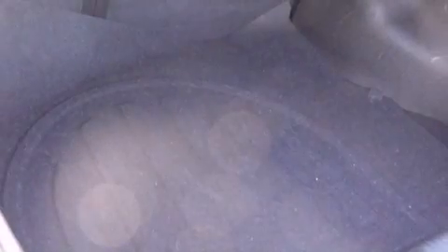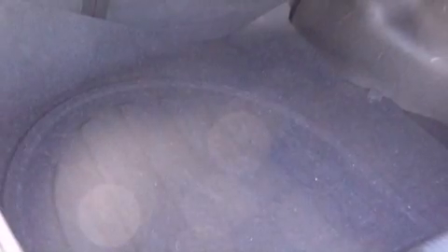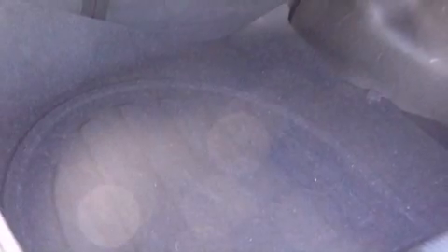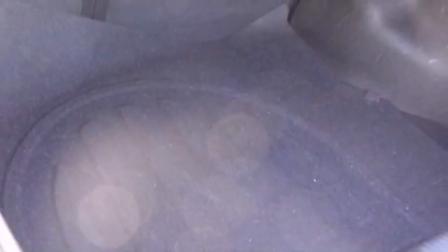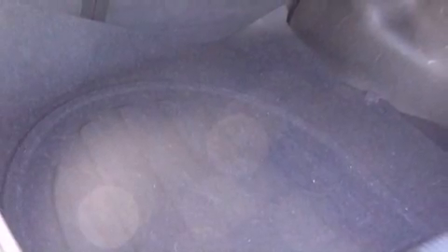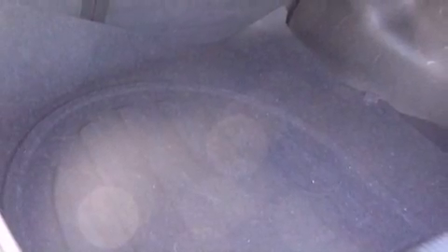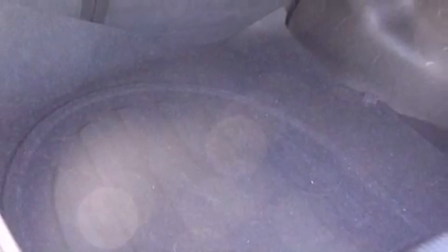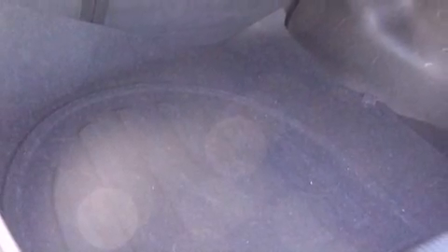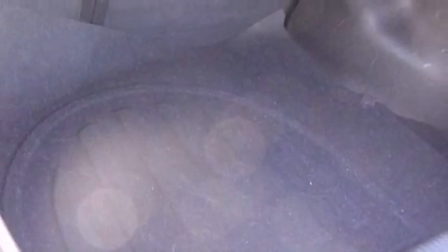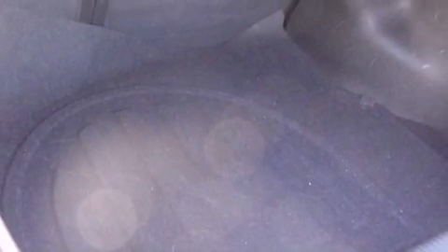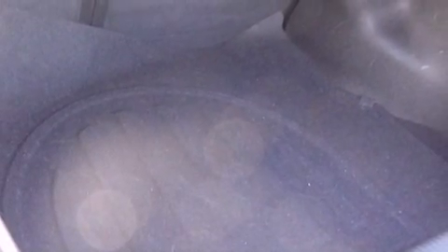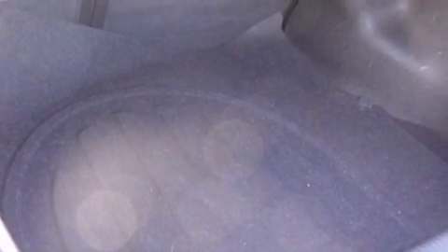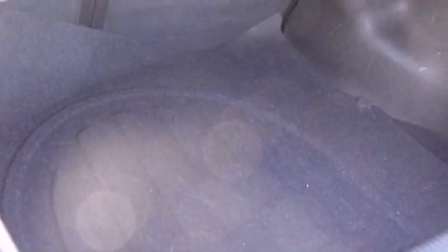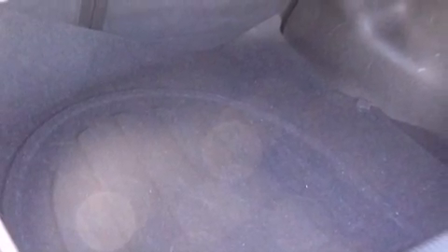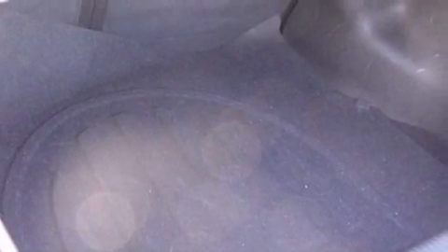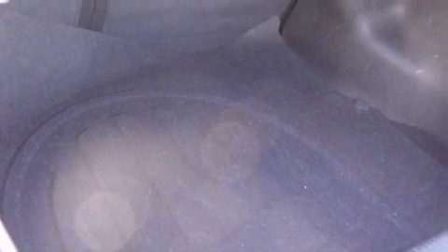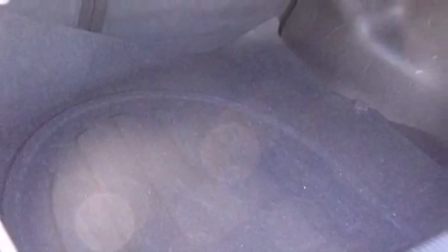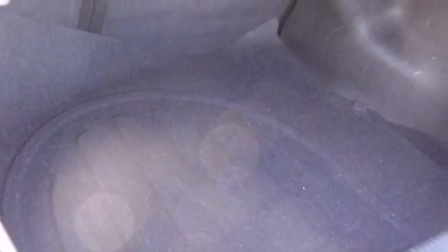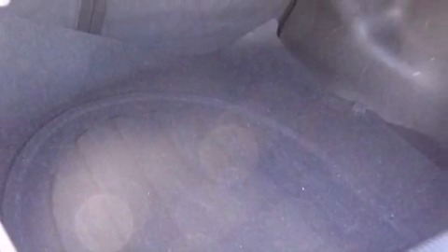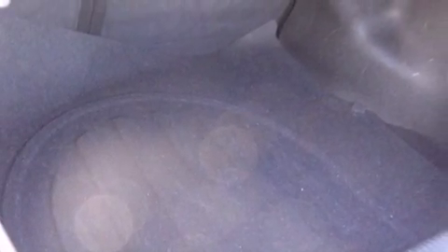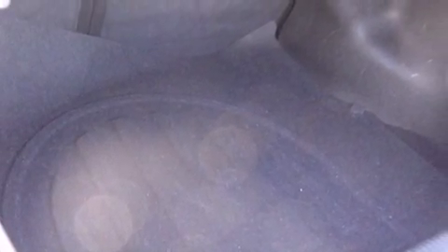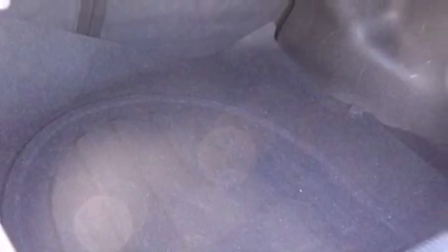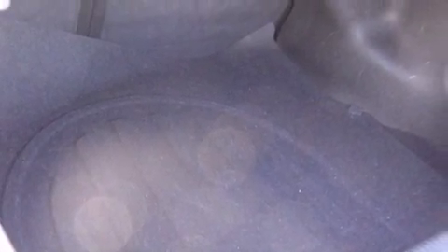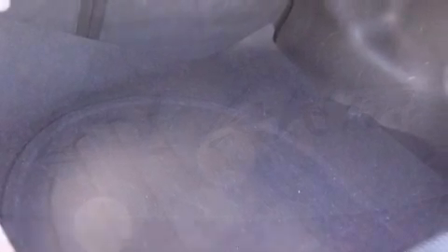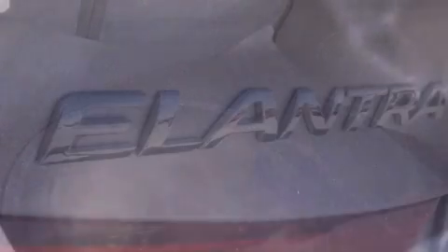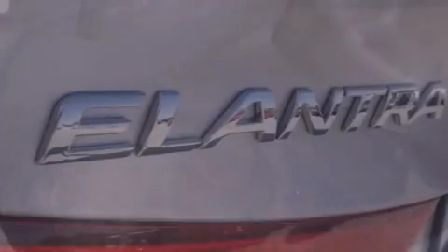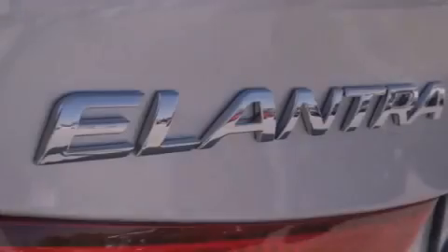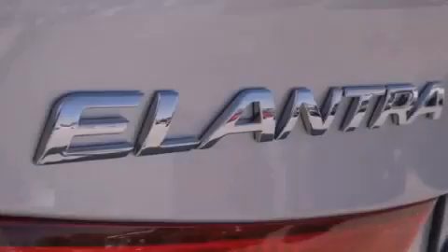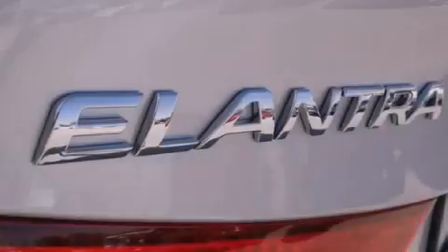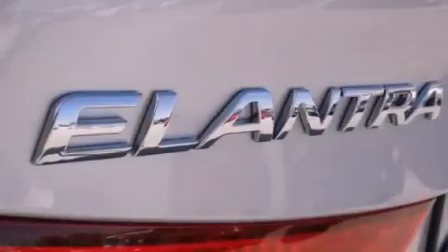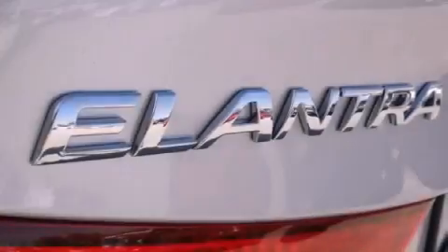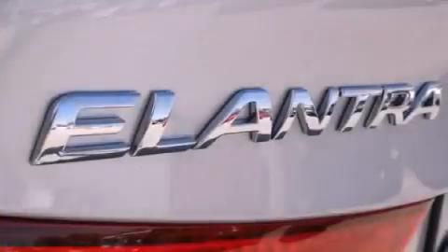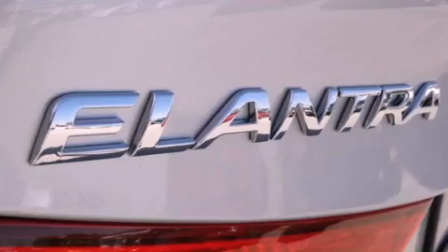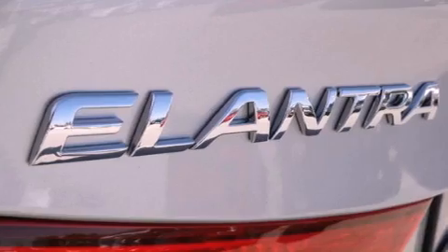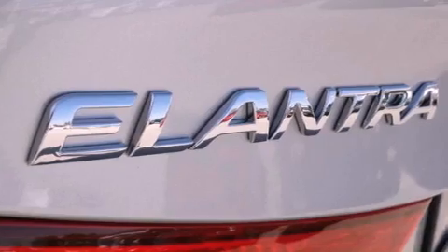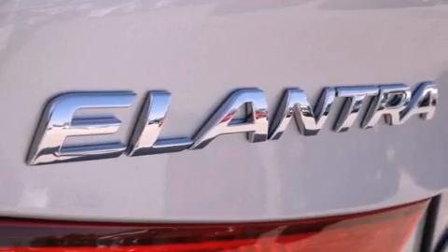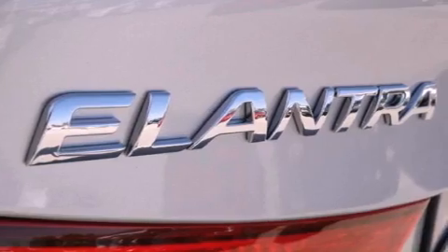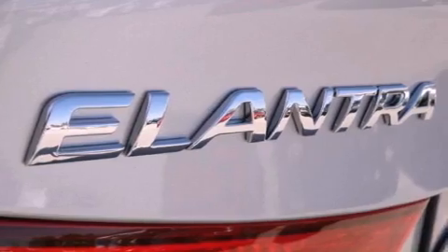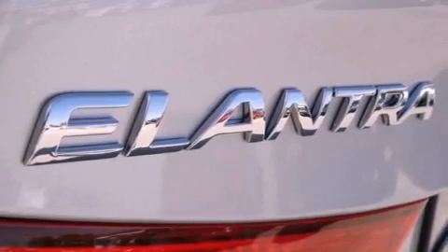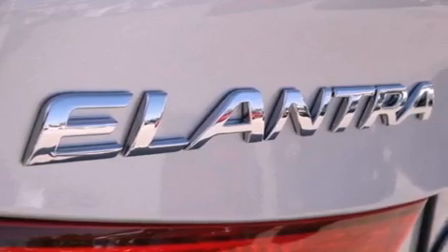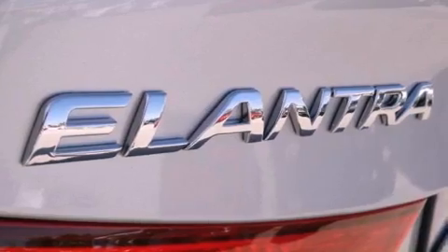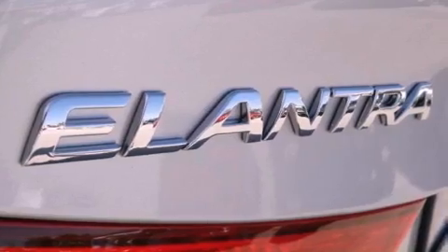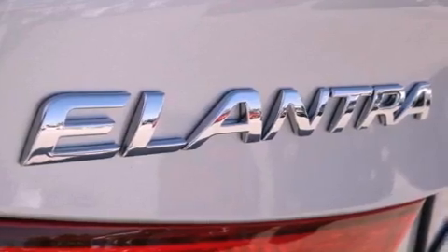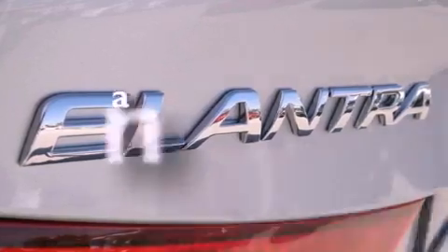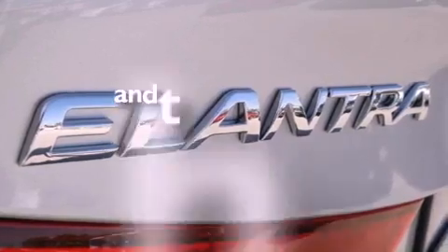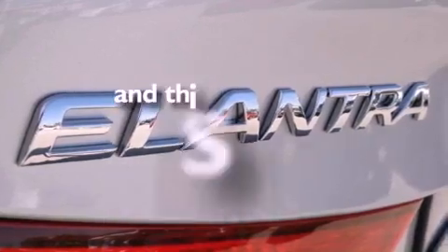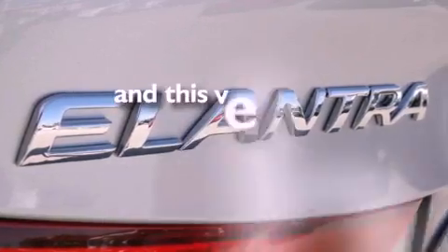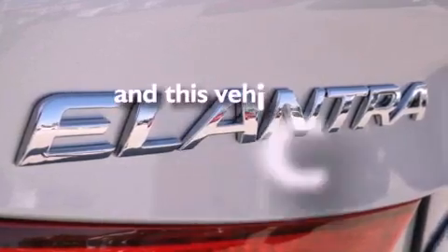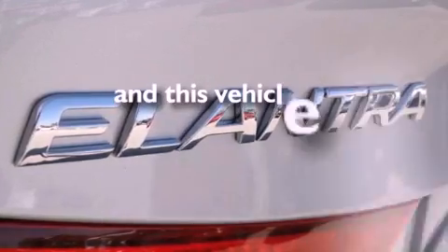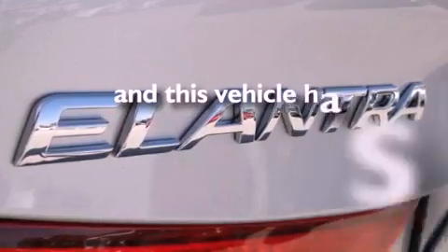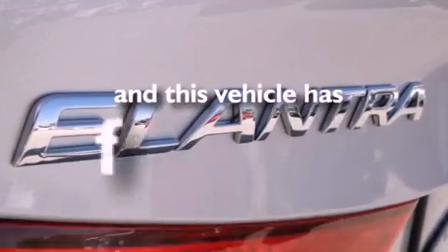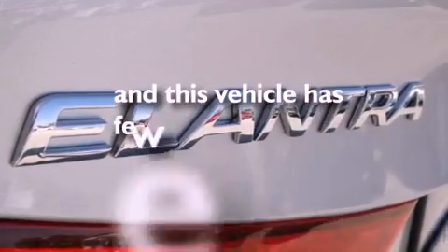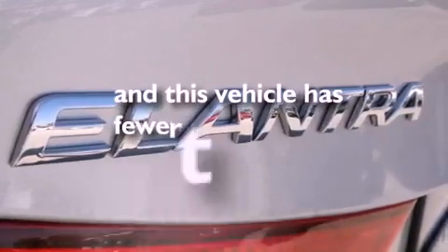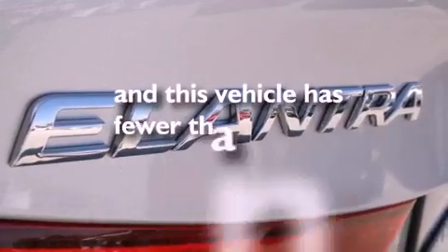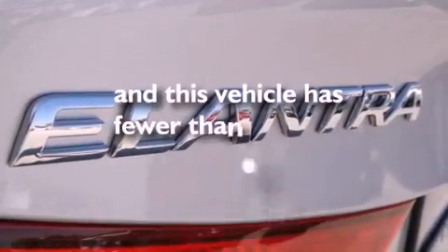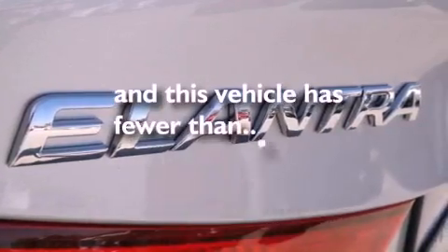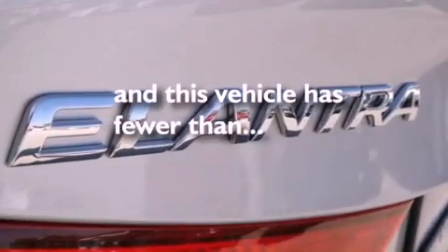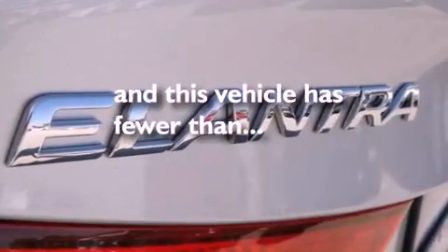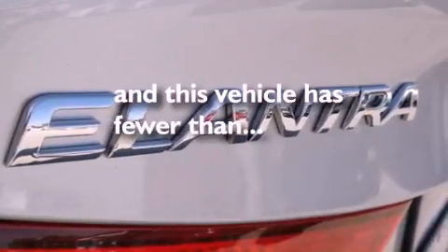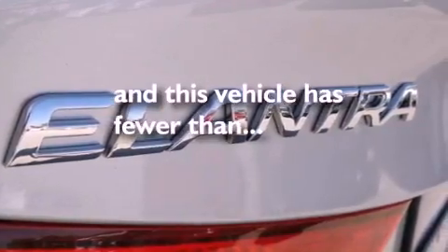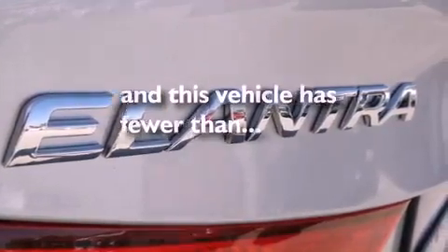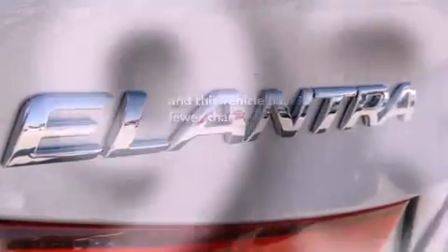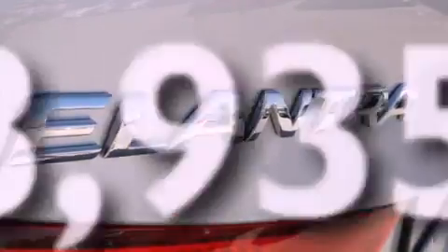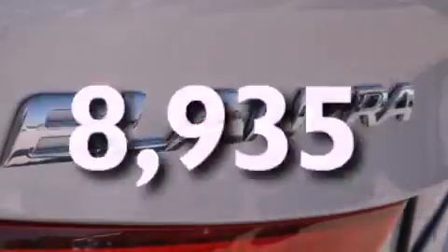Front airbags, child seat safety anchors, a split-folding rear seat — and this vehicle has fewer than 9,000 miles on the odometer.